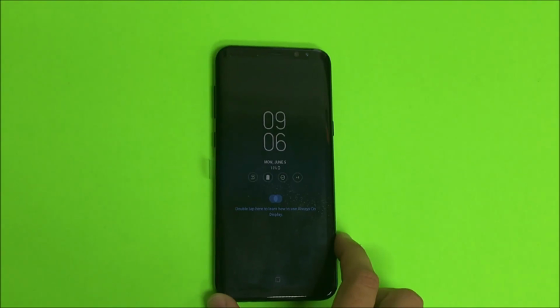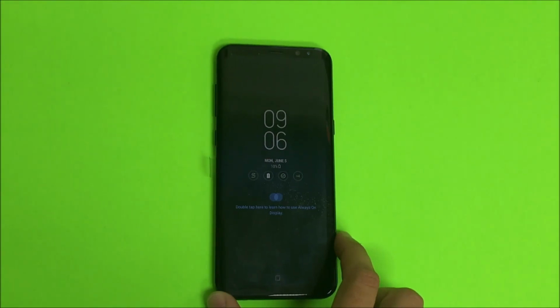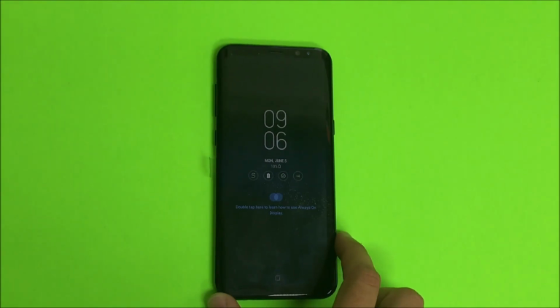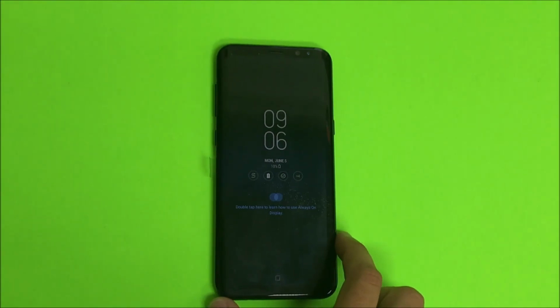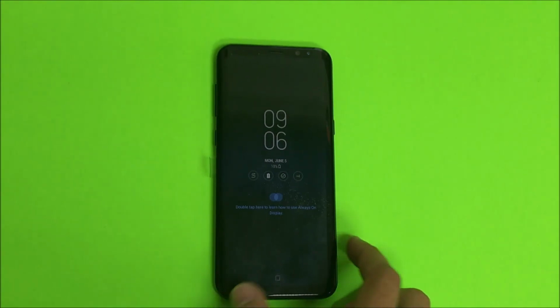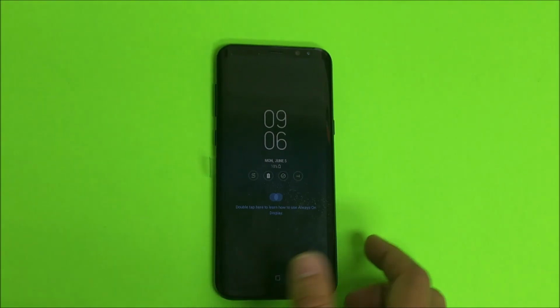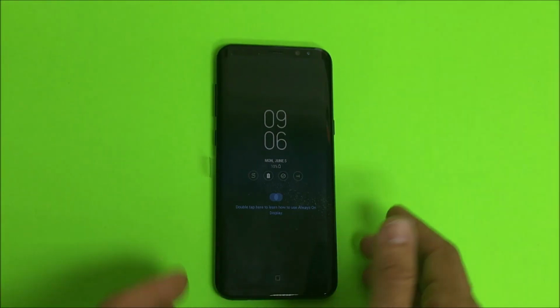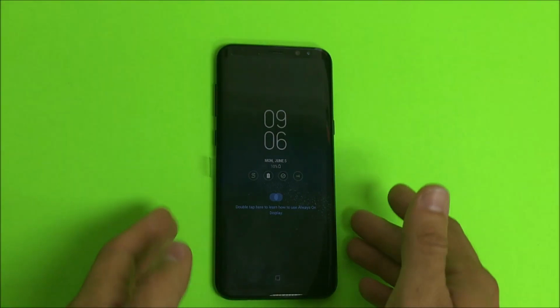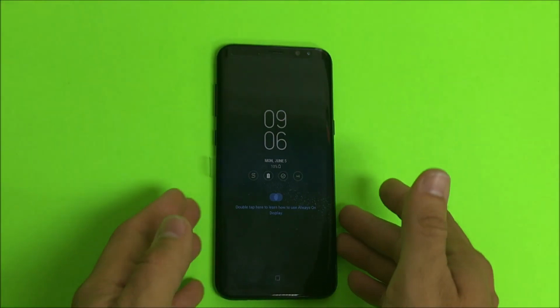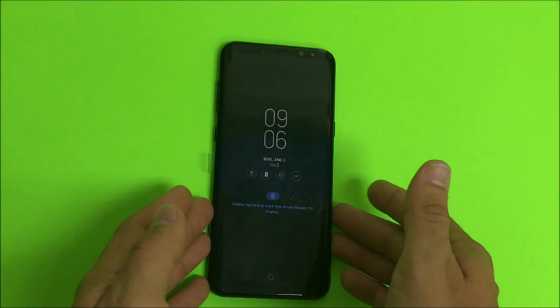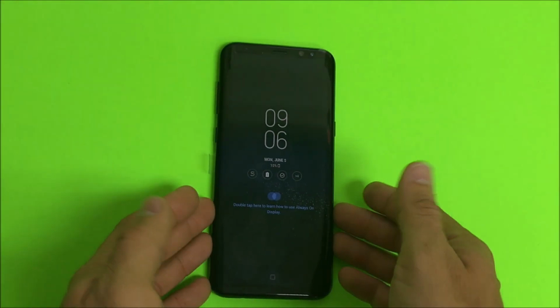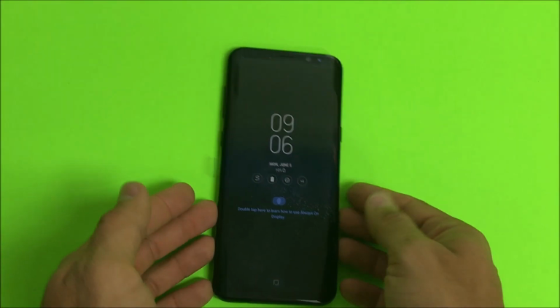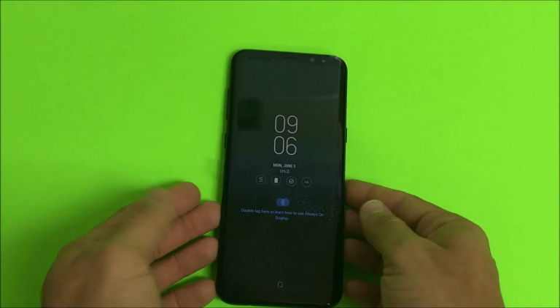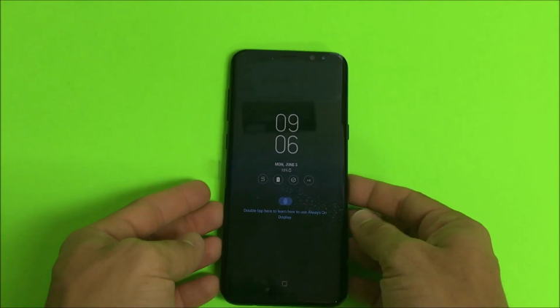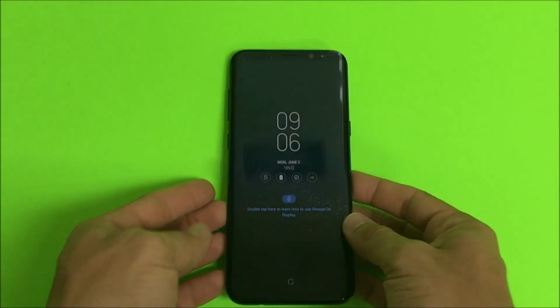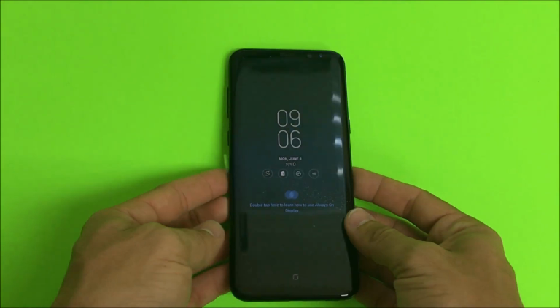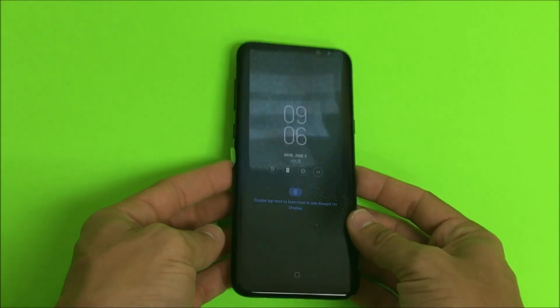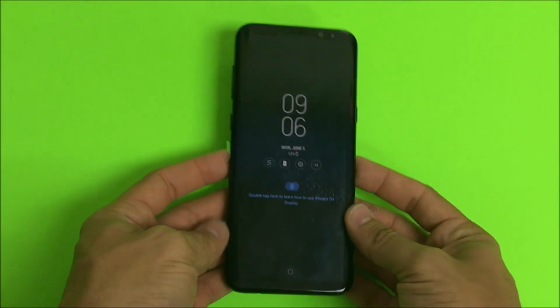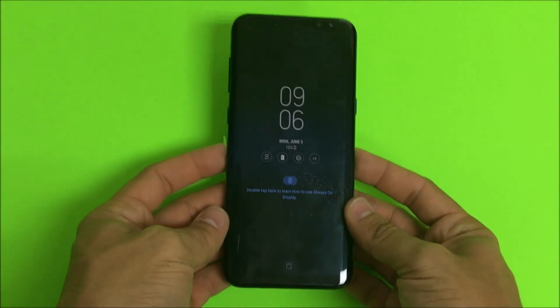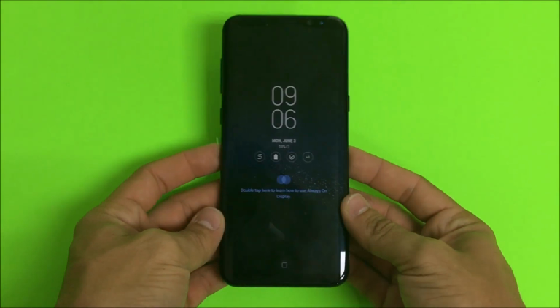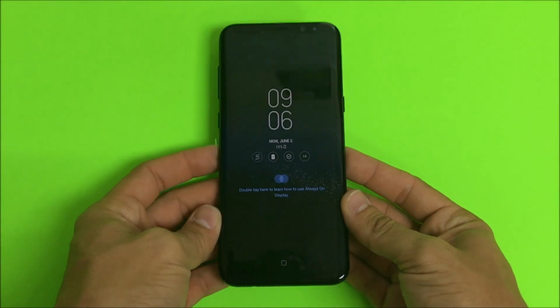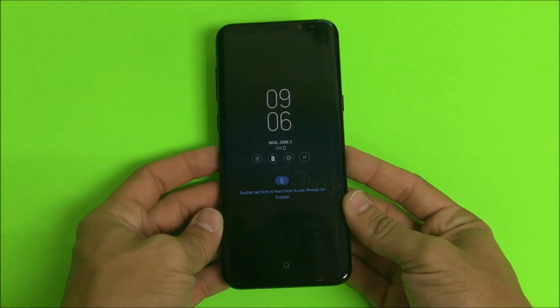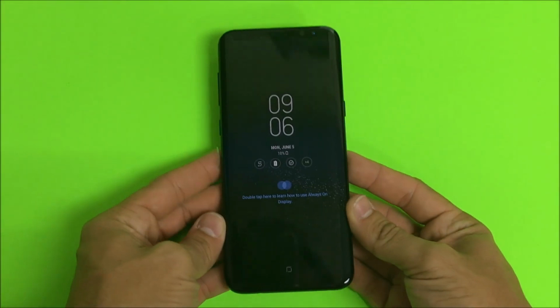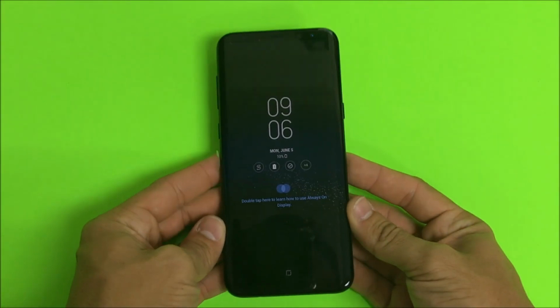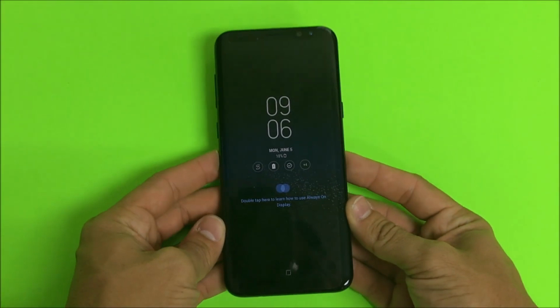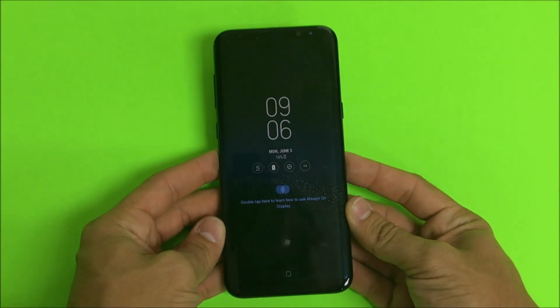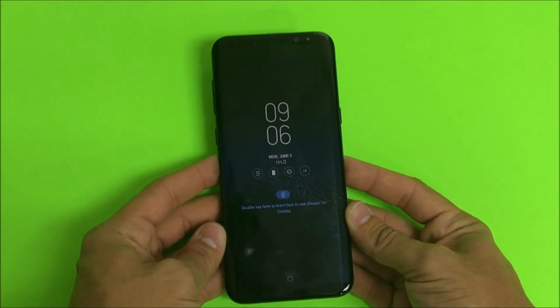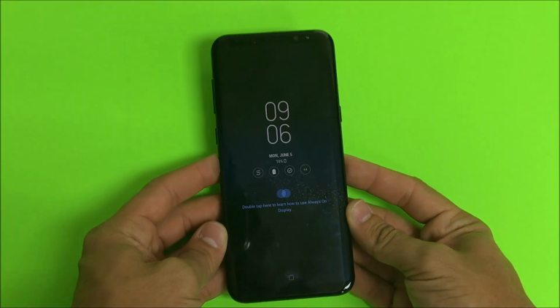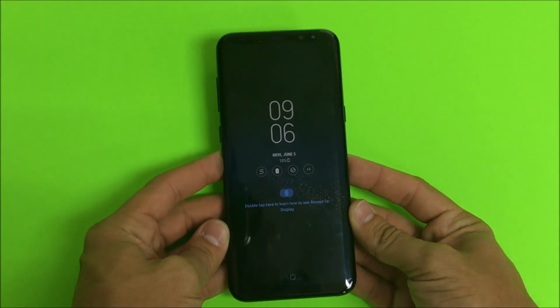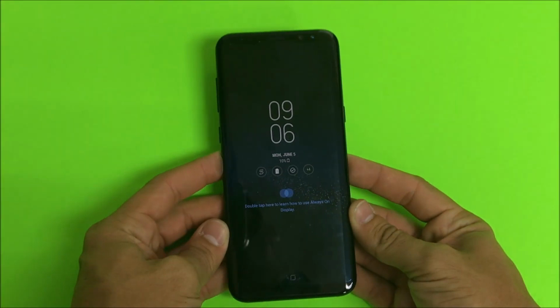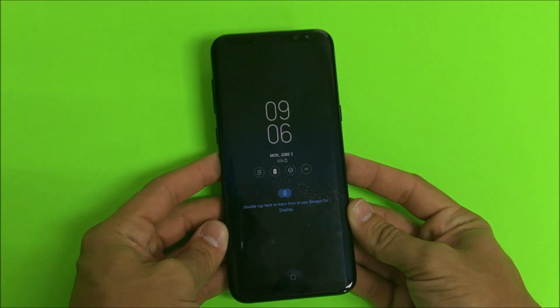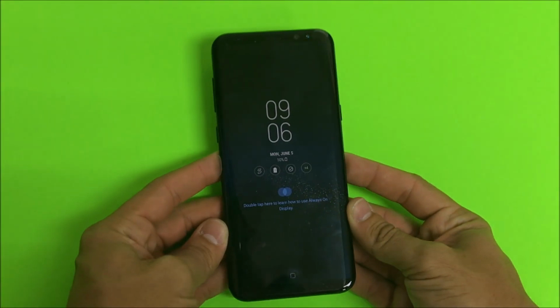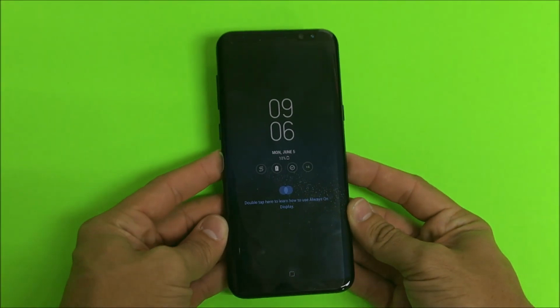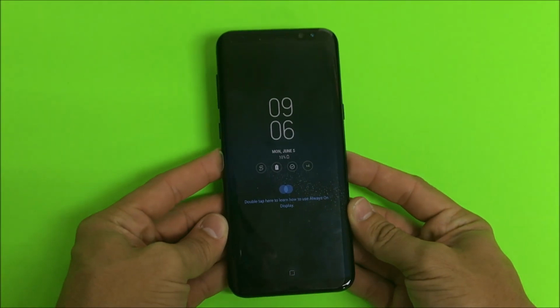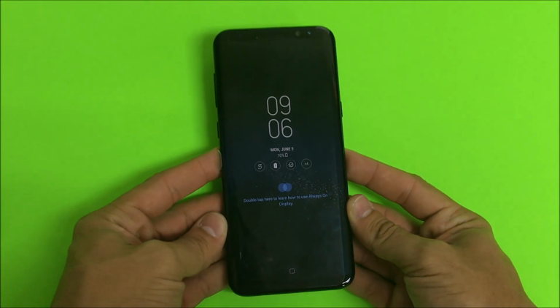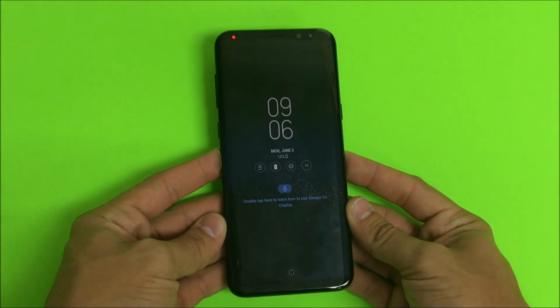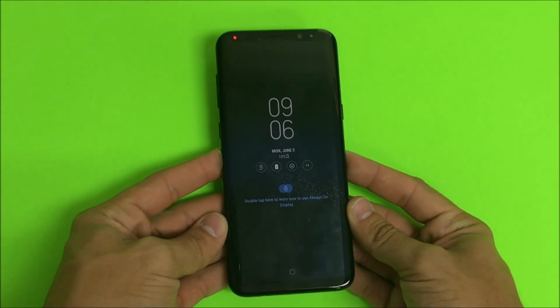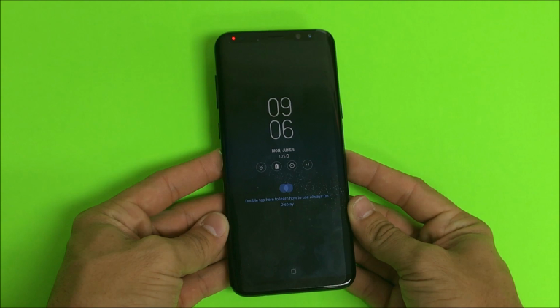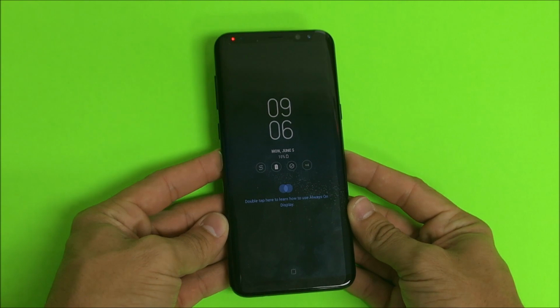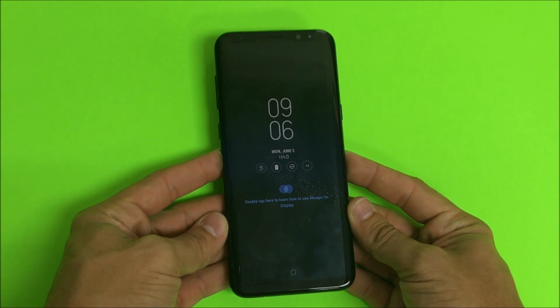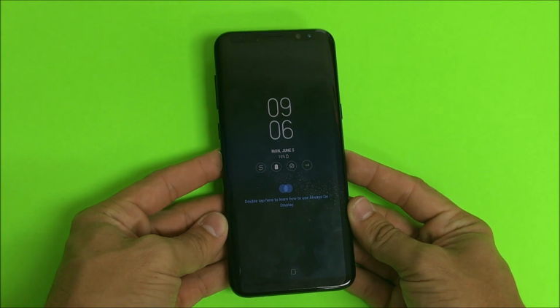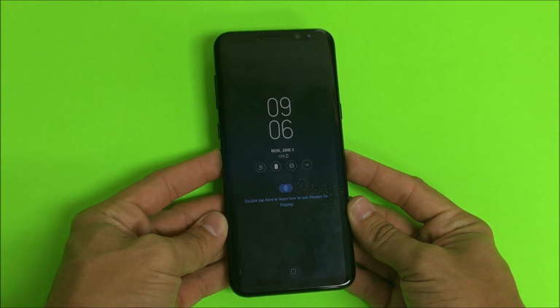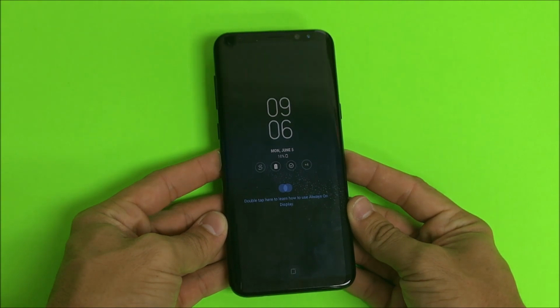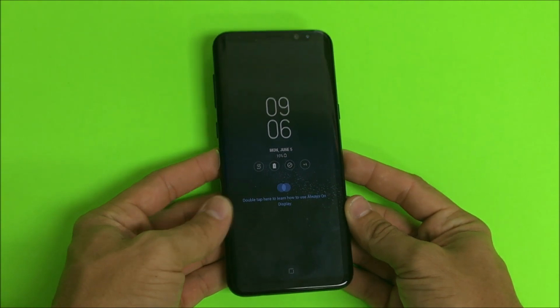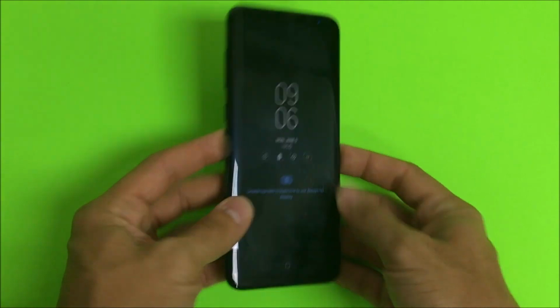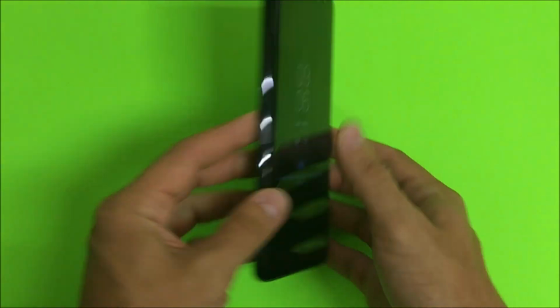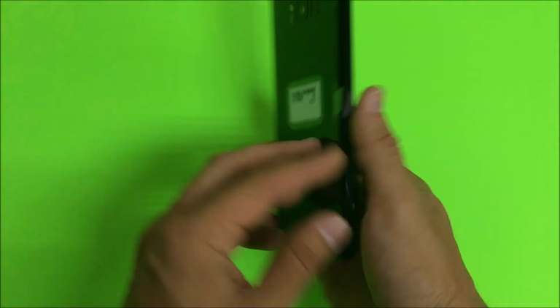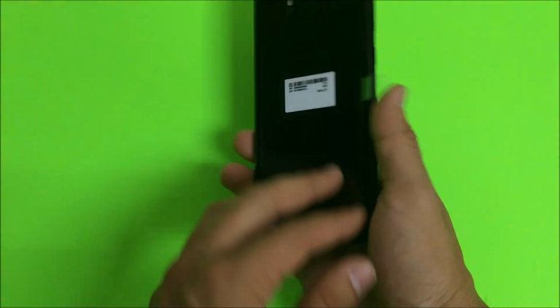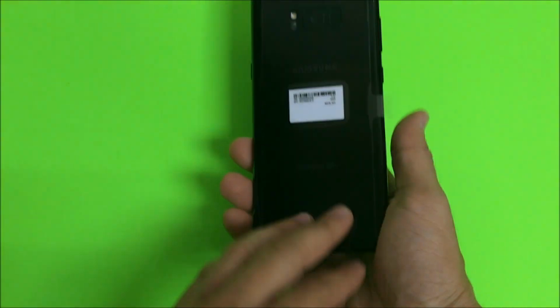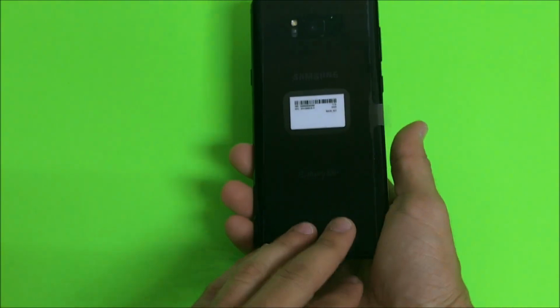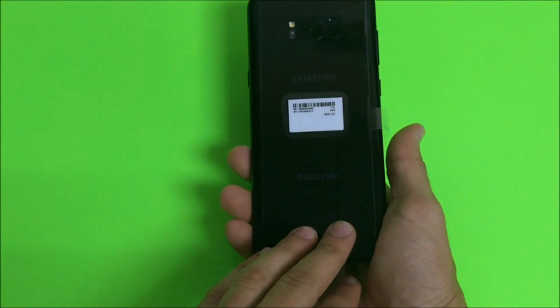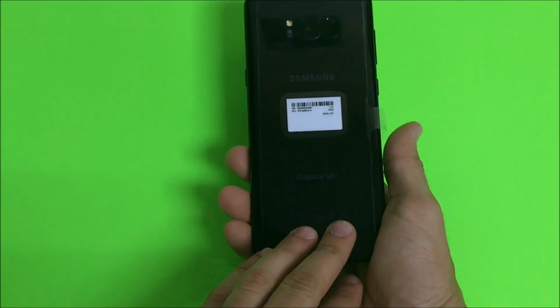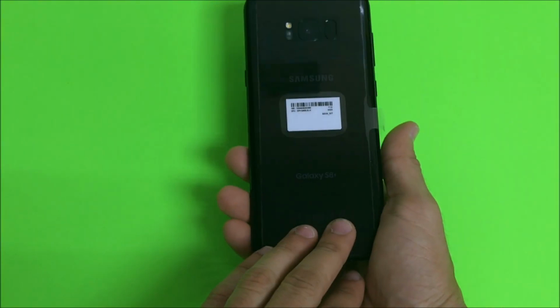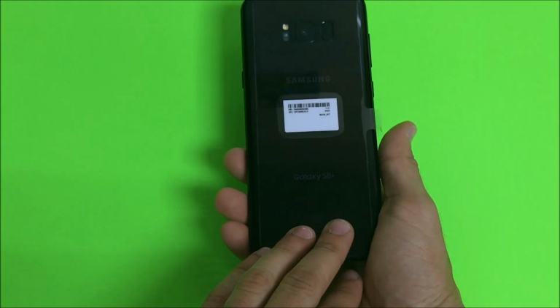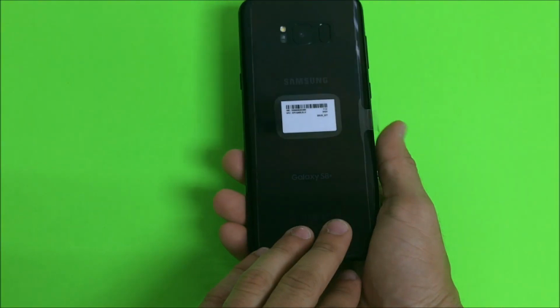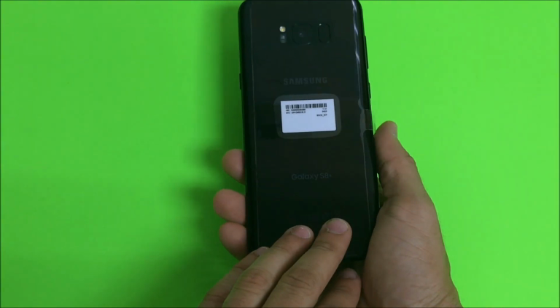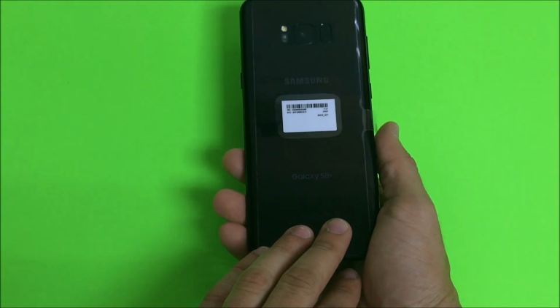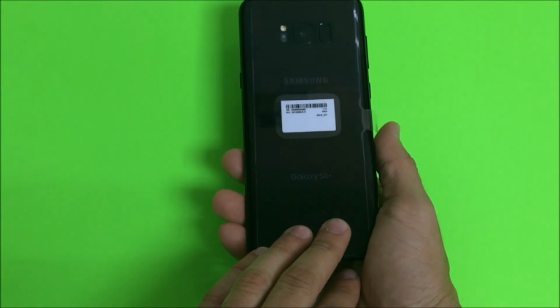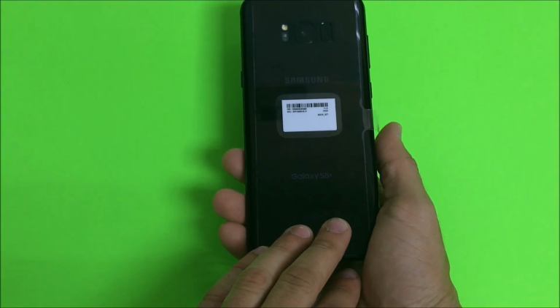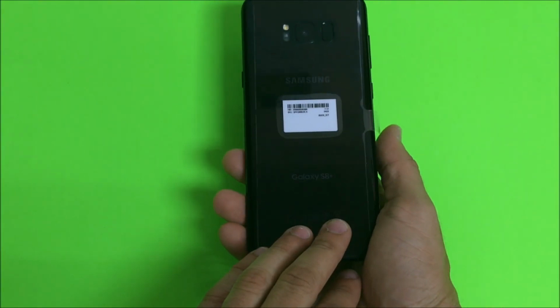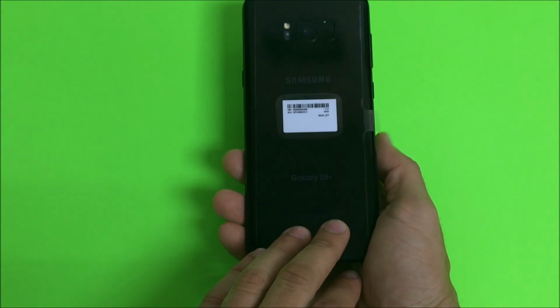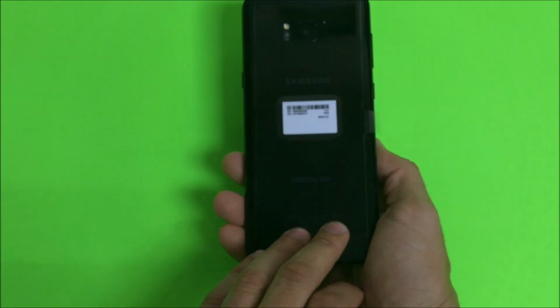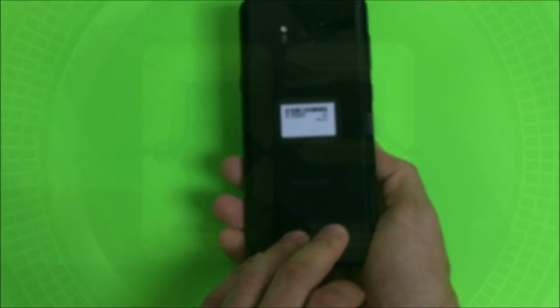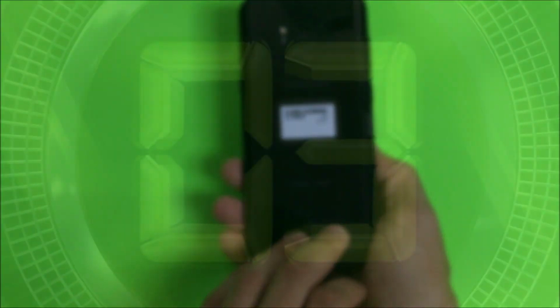Hello everyone. In this video I'm going to show you really quickly how to get your Samsung Galaxy S8 Plus into download mode.